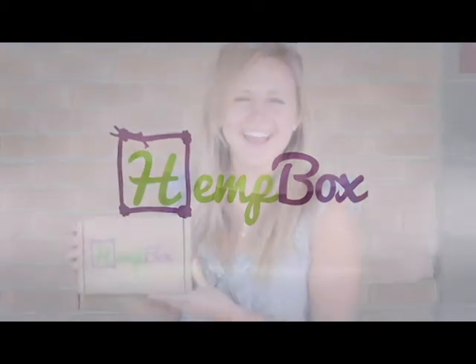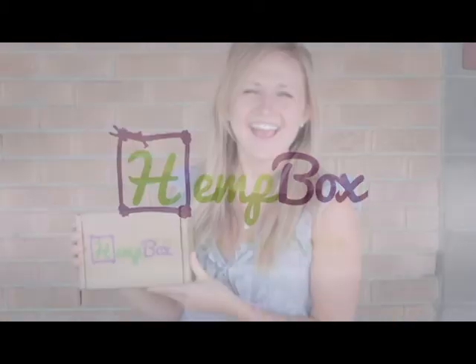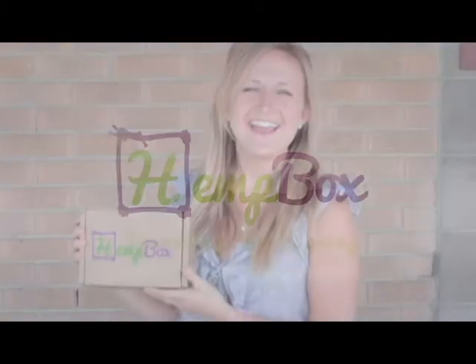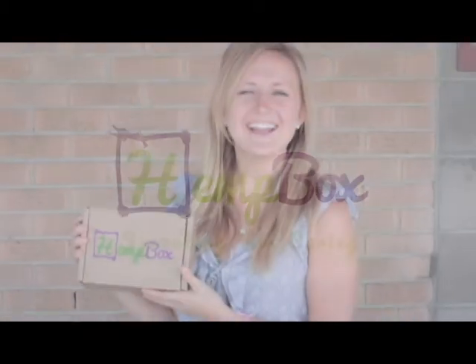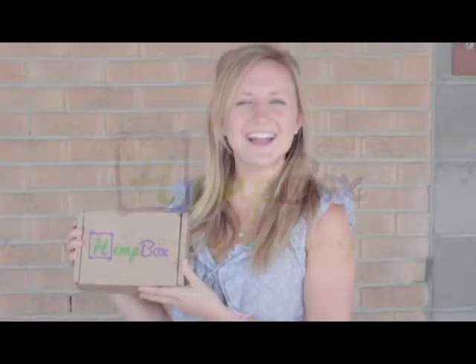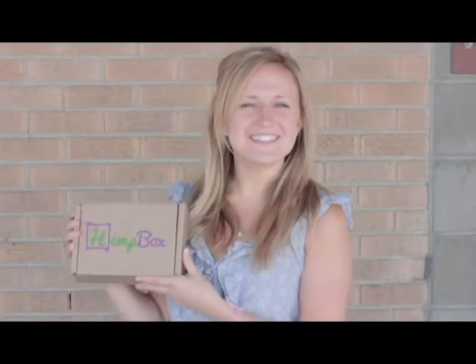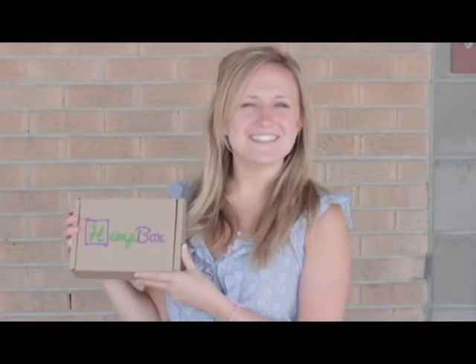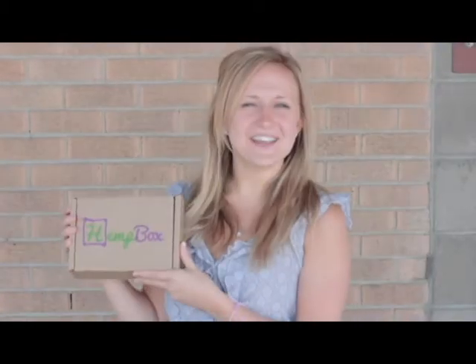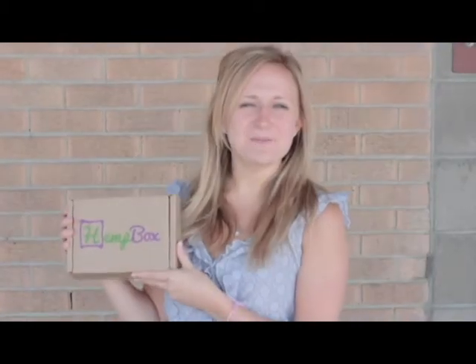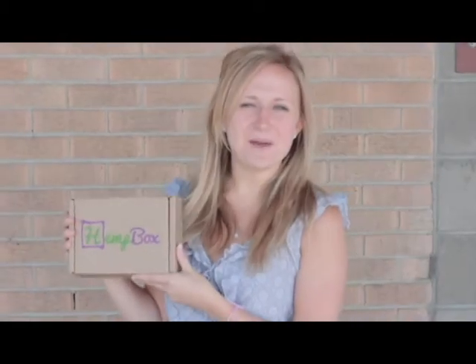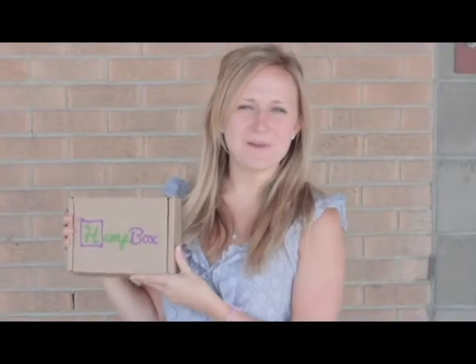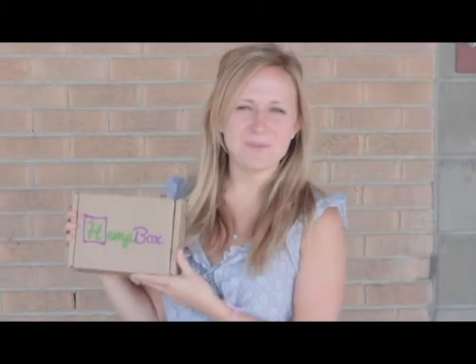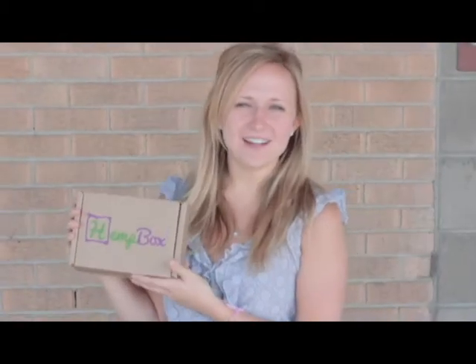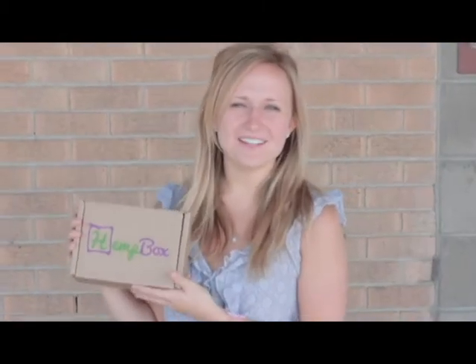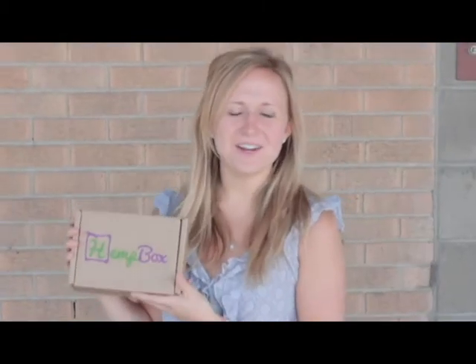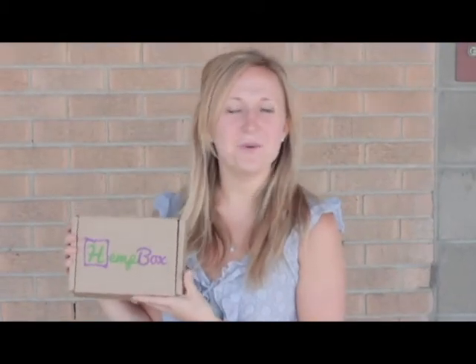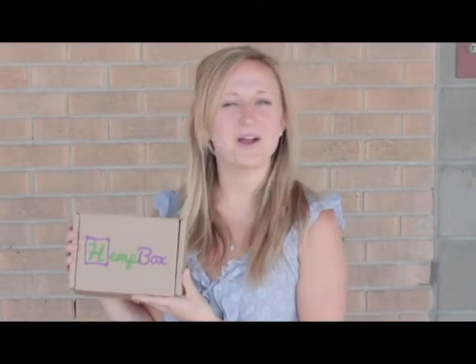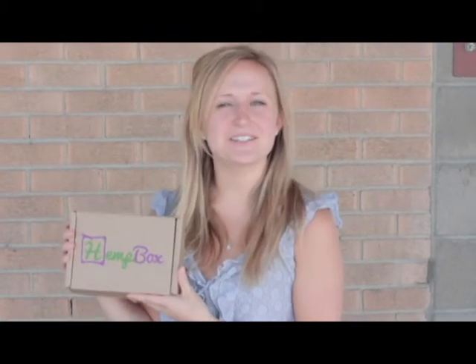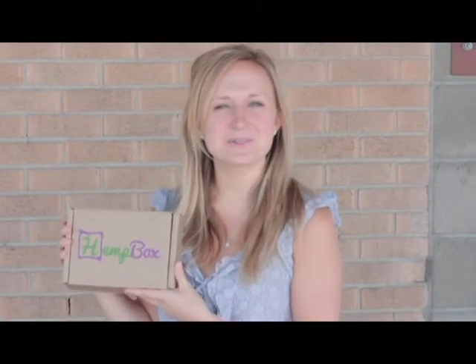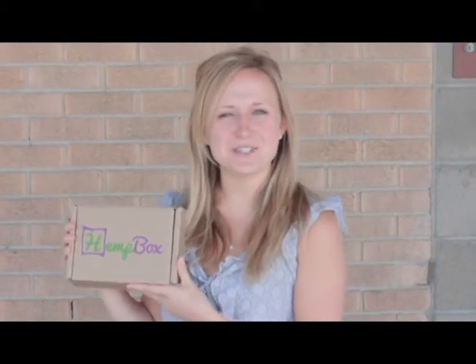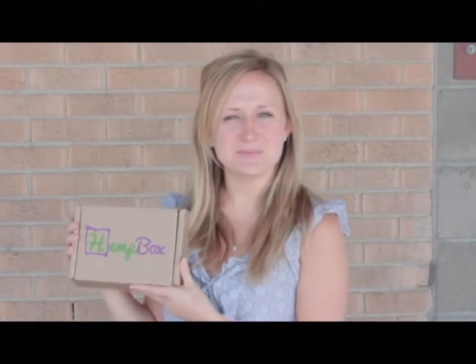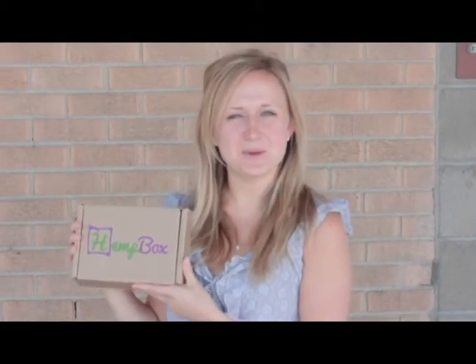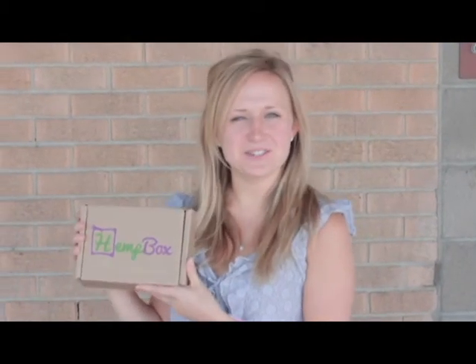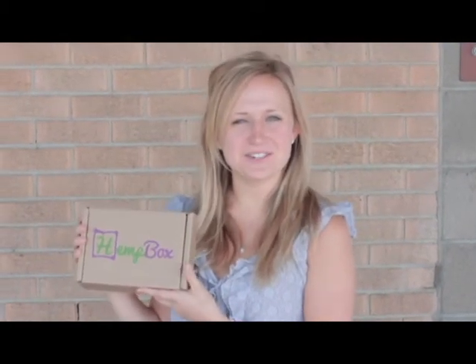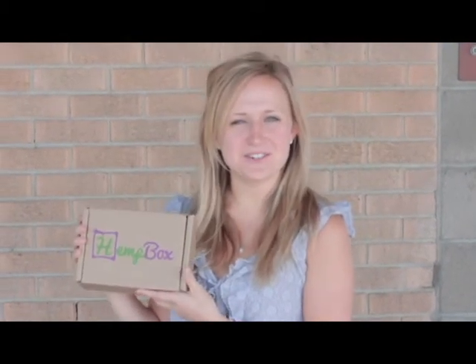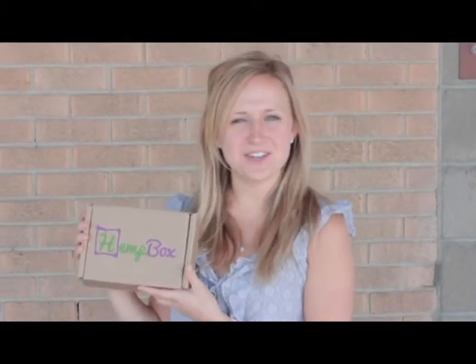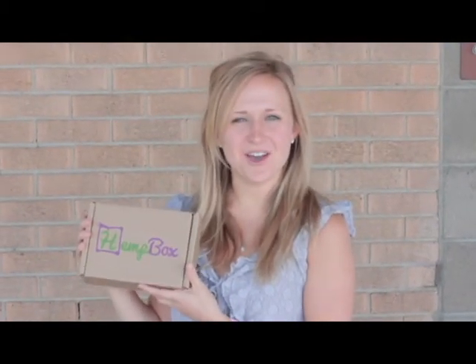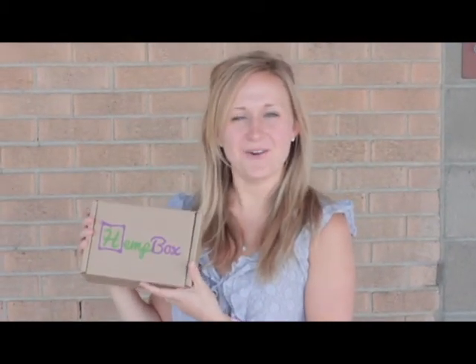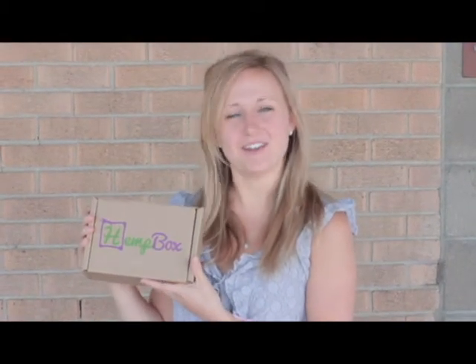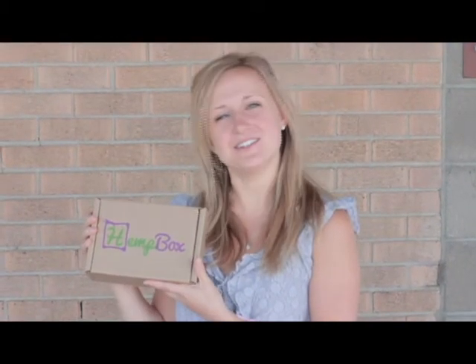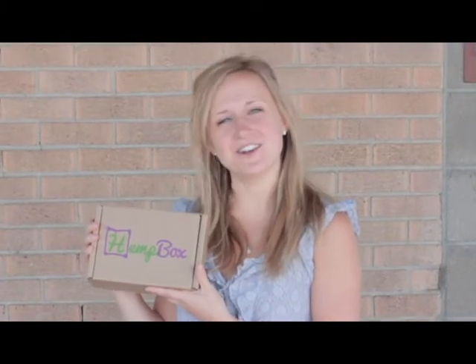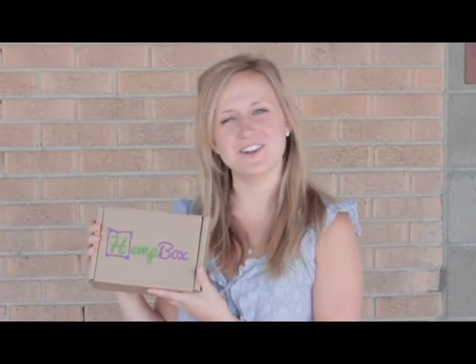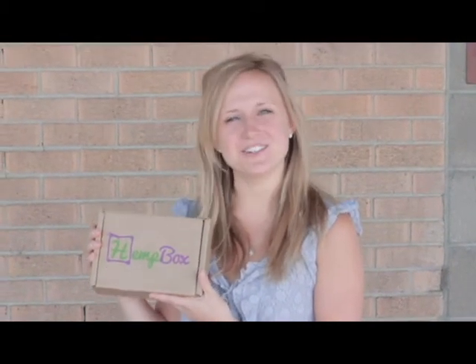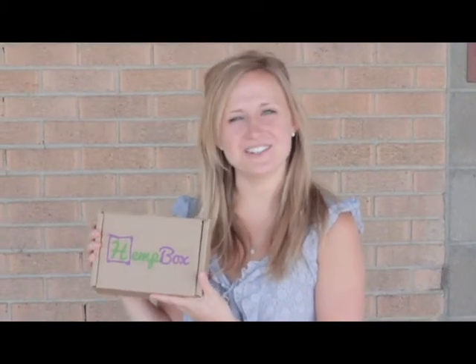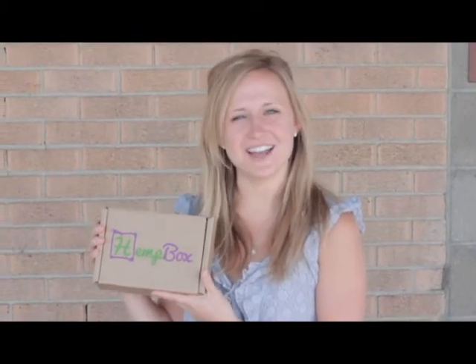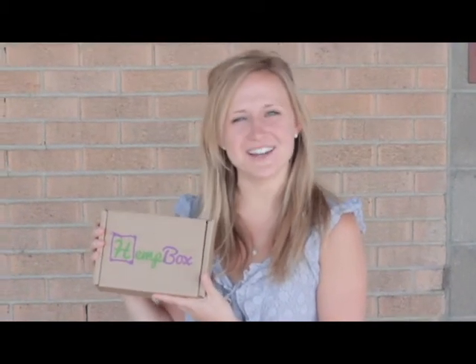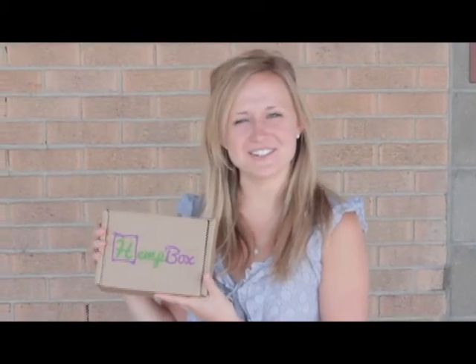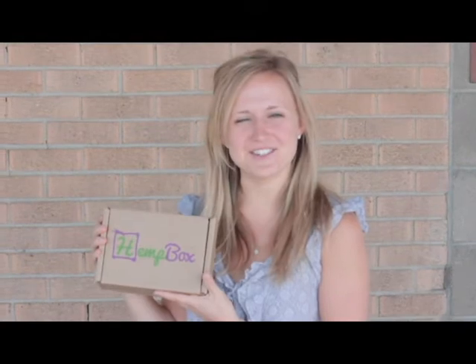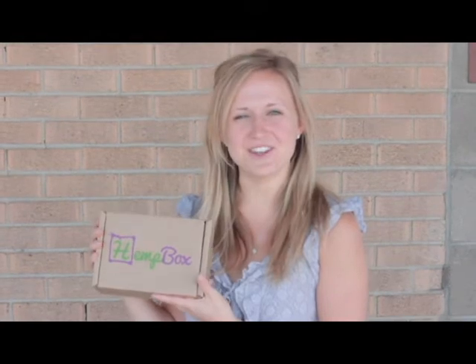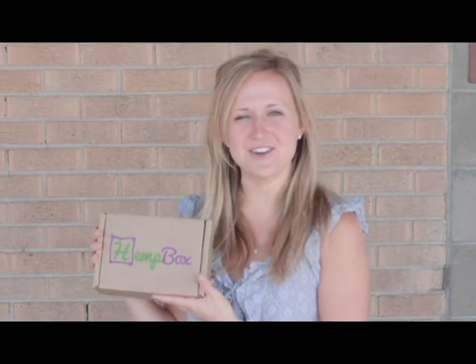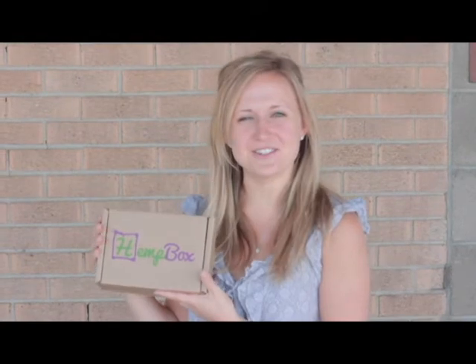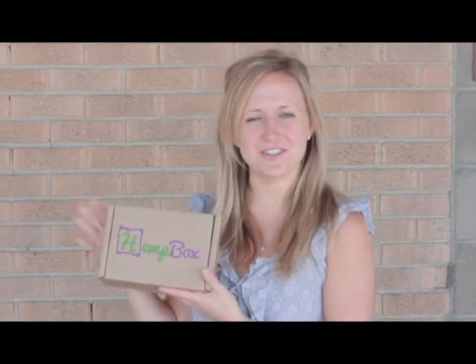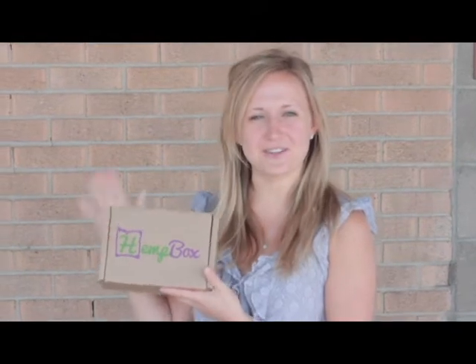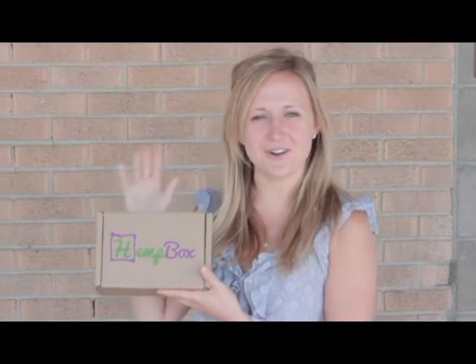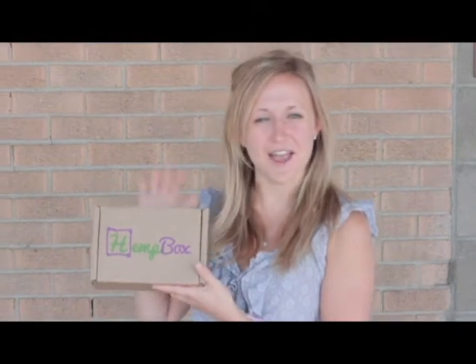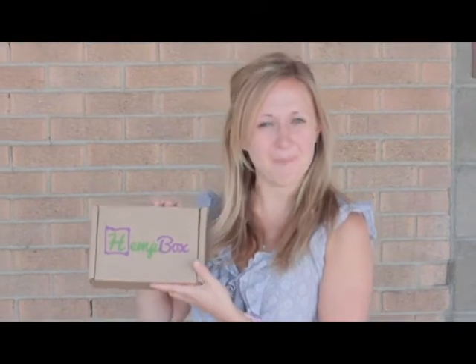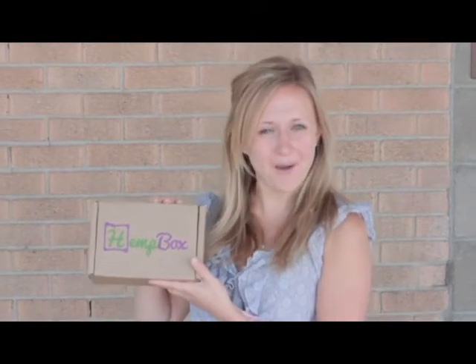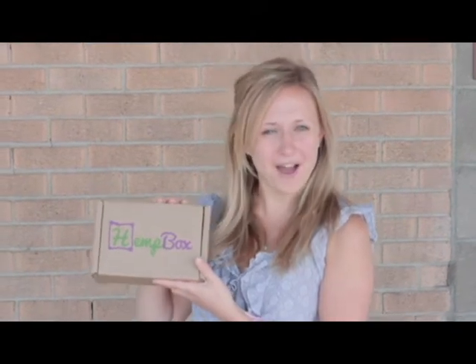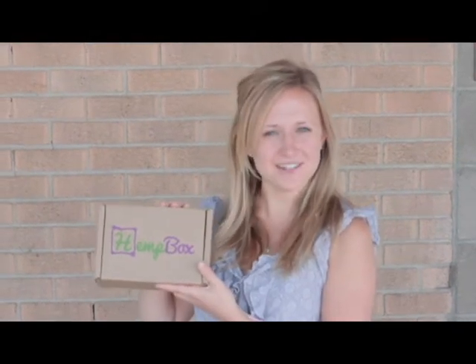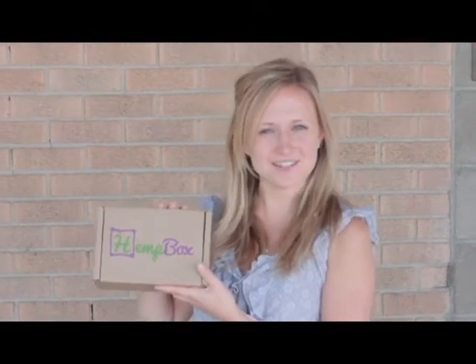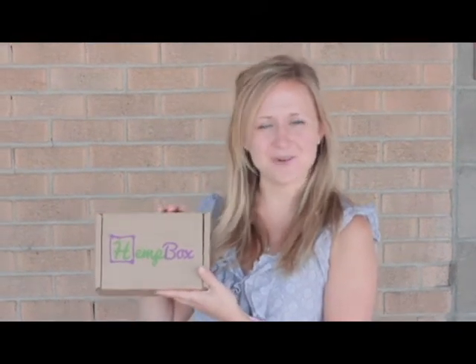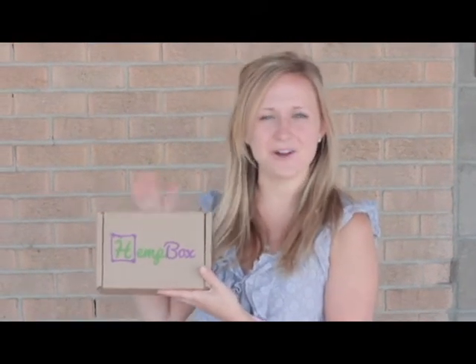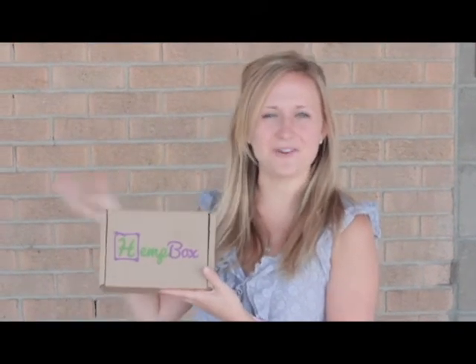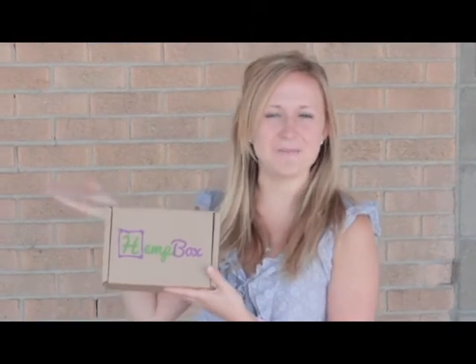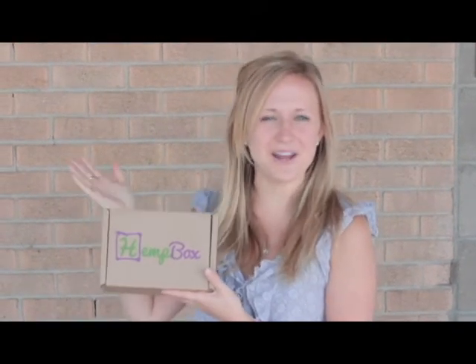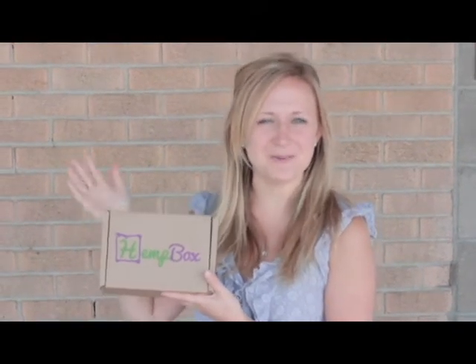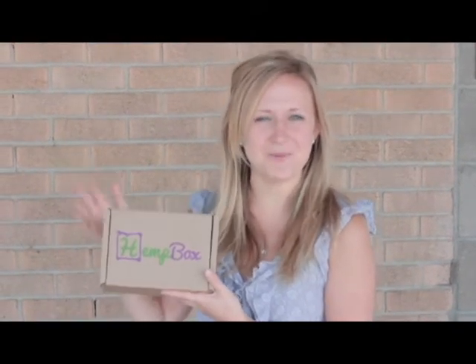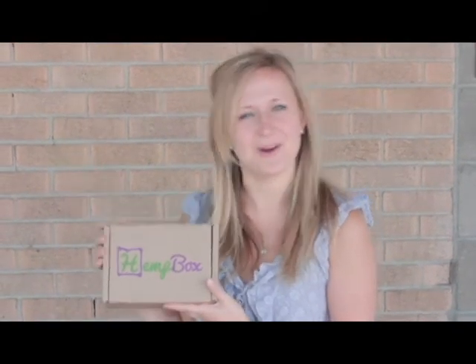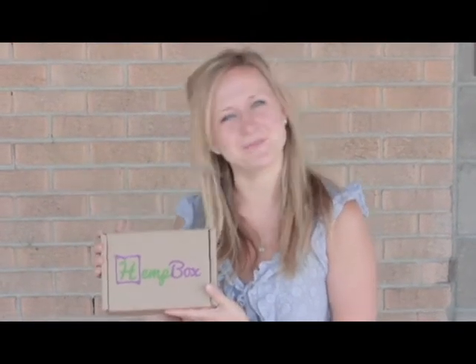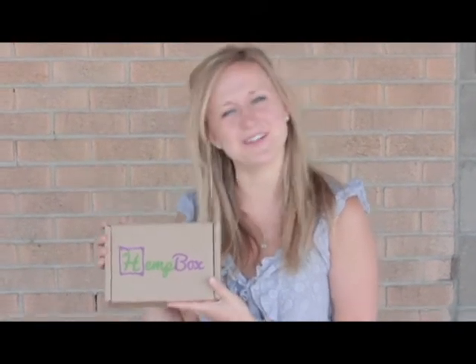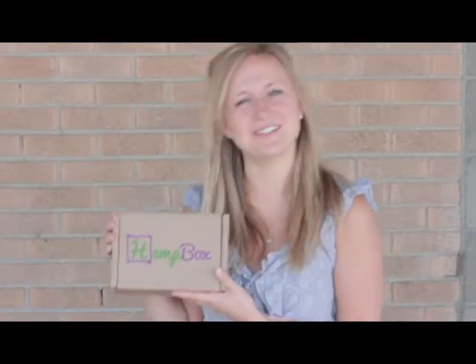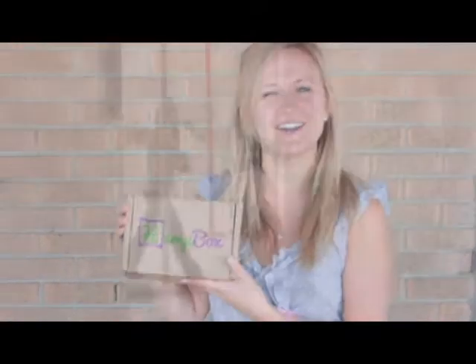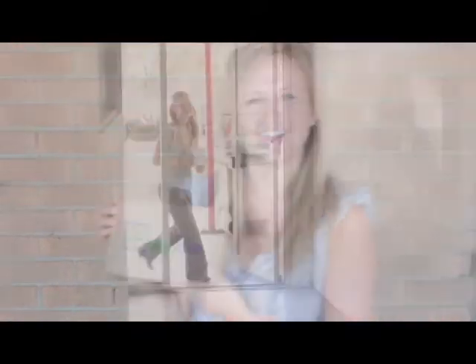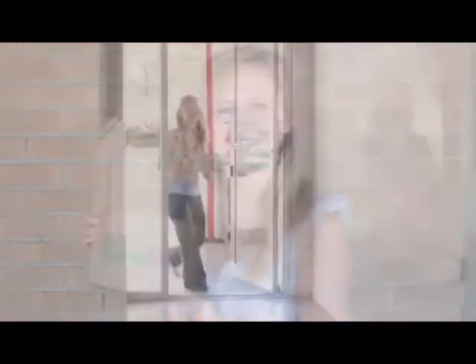Hey guys, Sam from Hemp Box here. We're at Swiss Milk Studio, an interior design studio, to deliver a hemp box to our friend Megan Moore. Let's head on in.